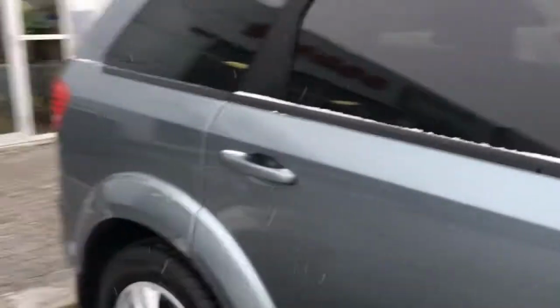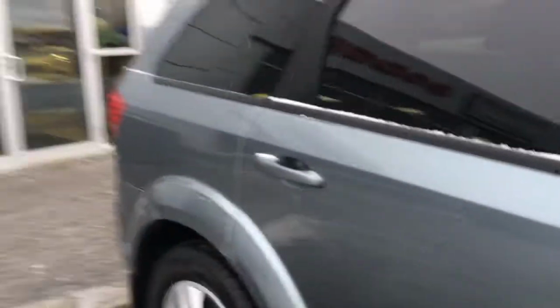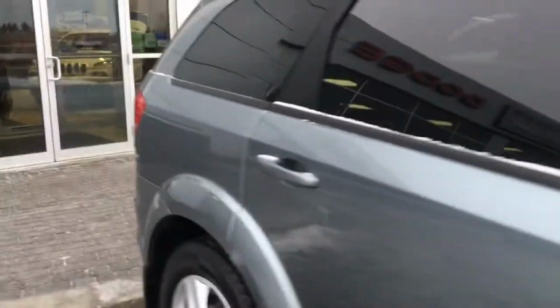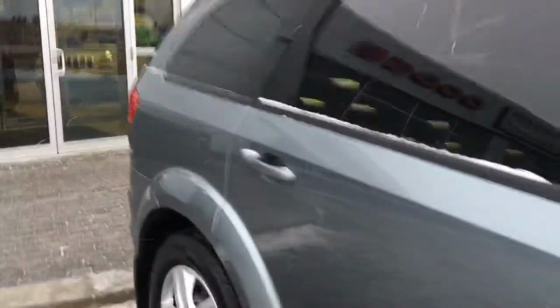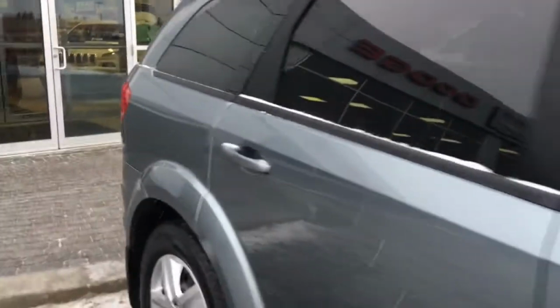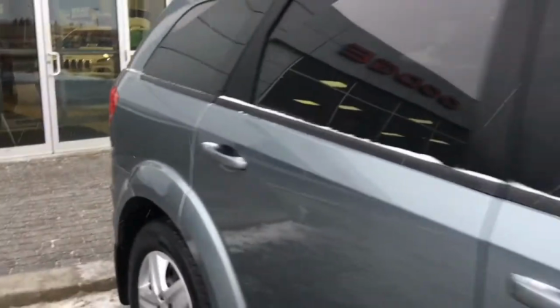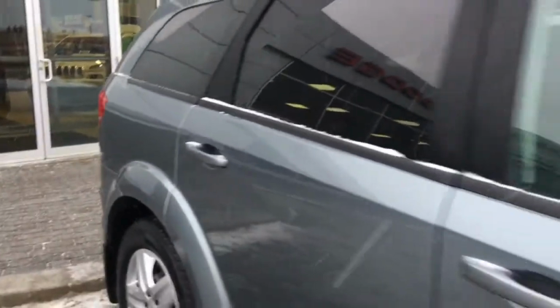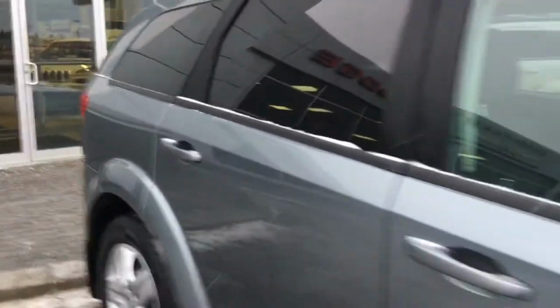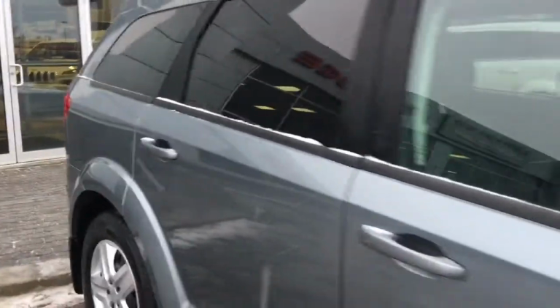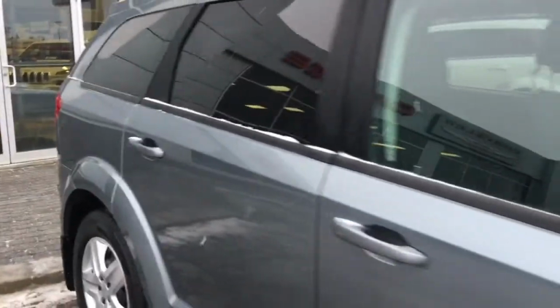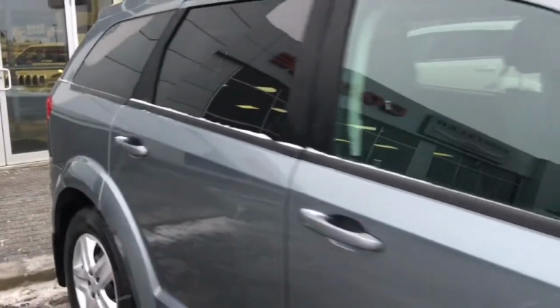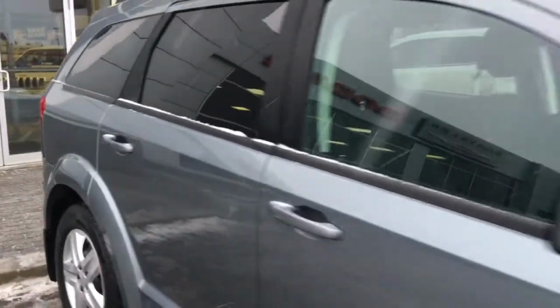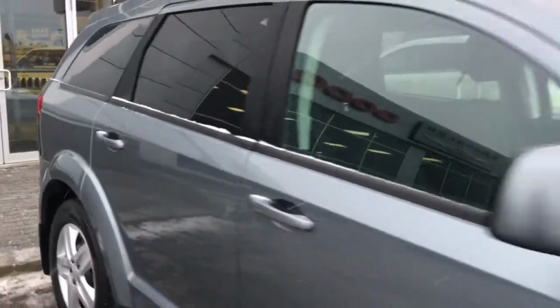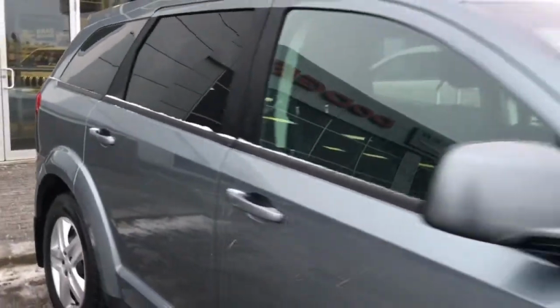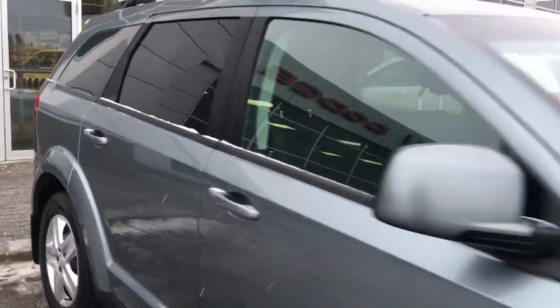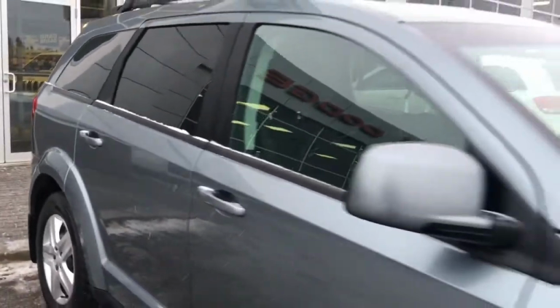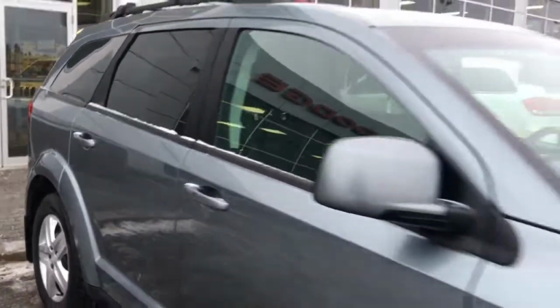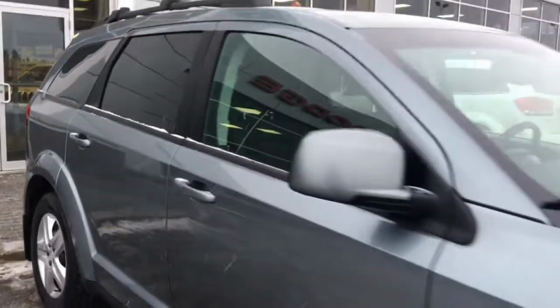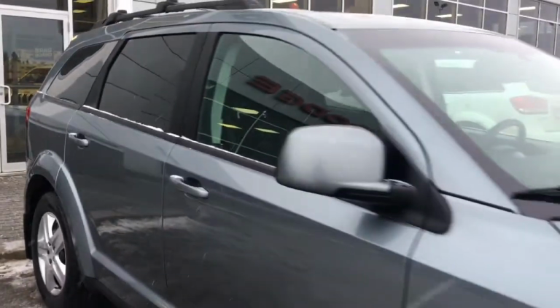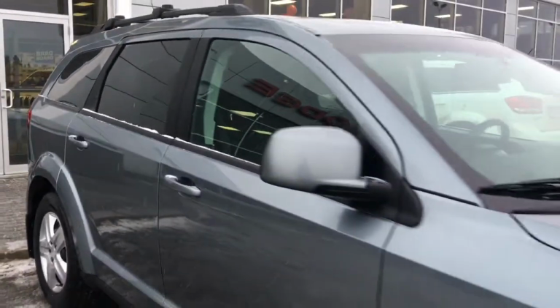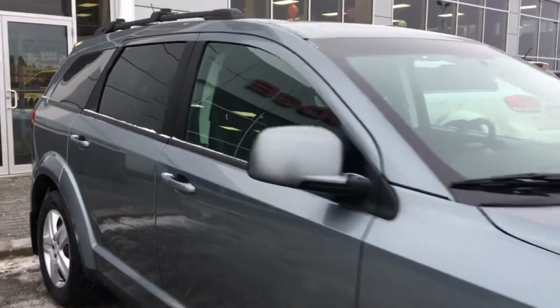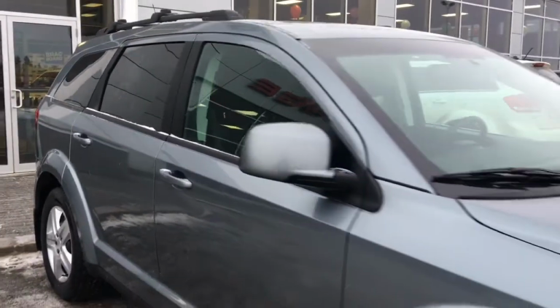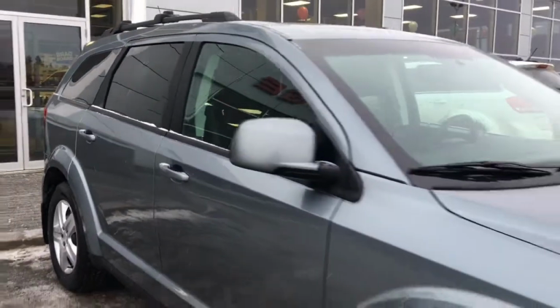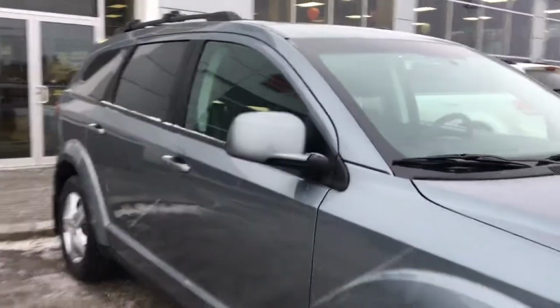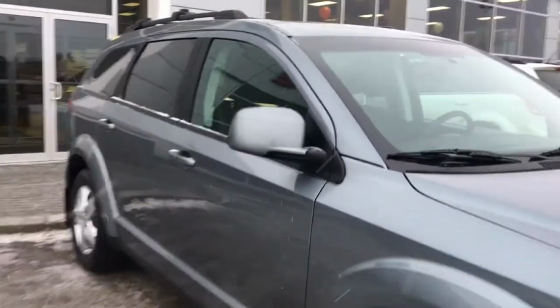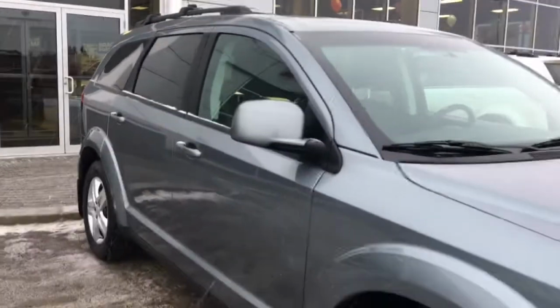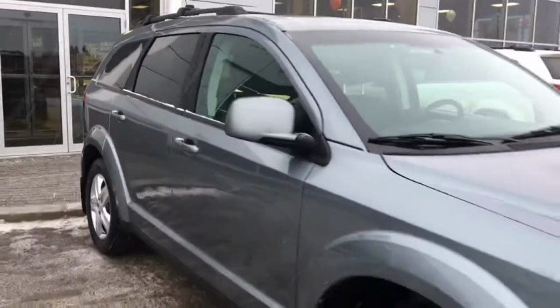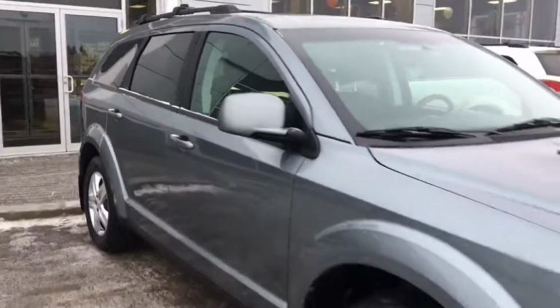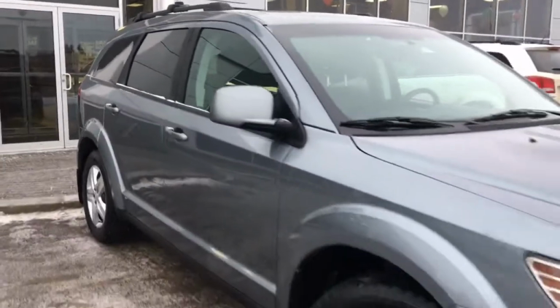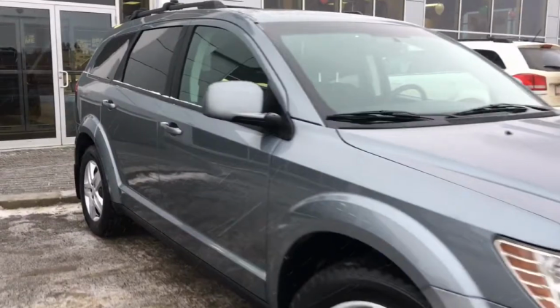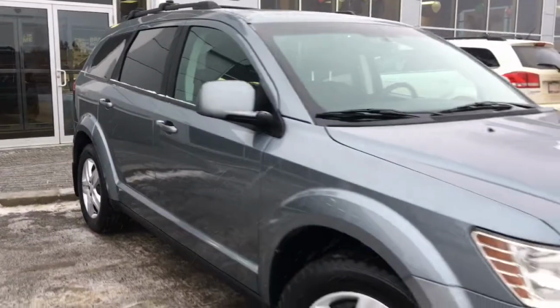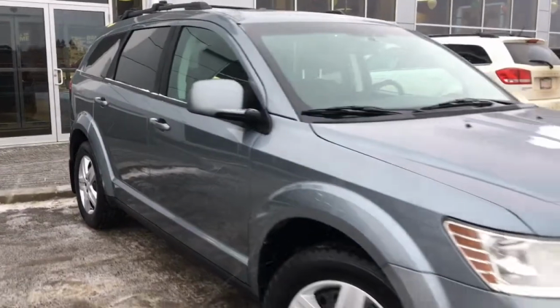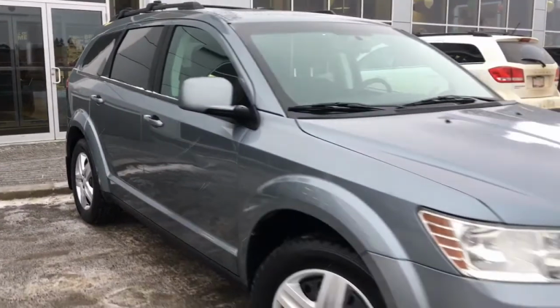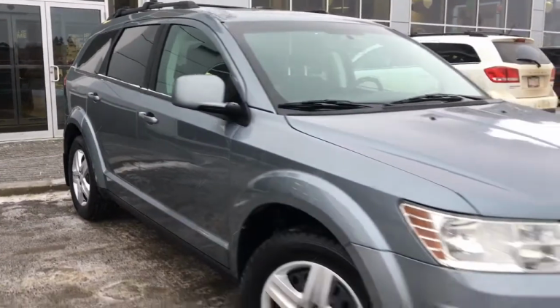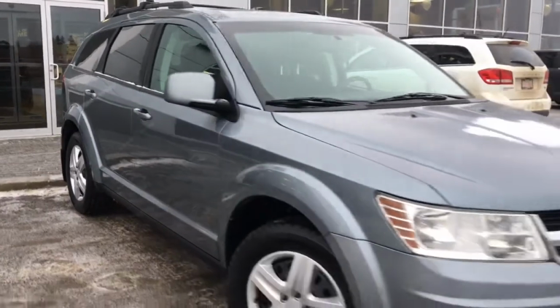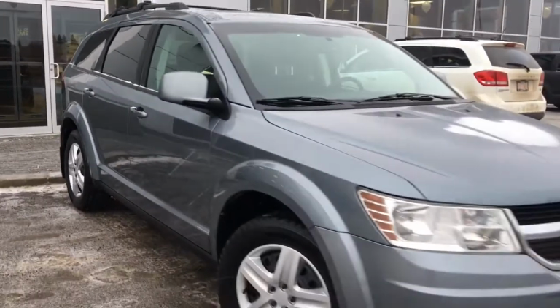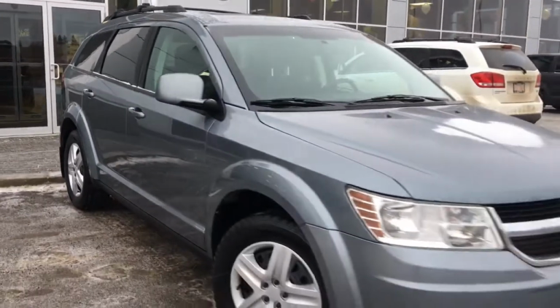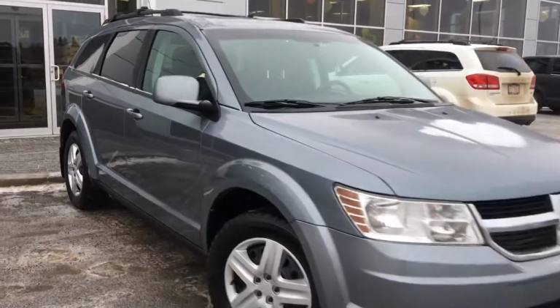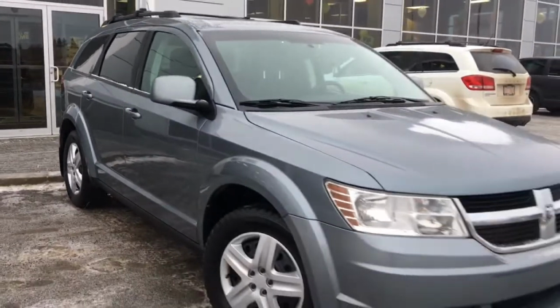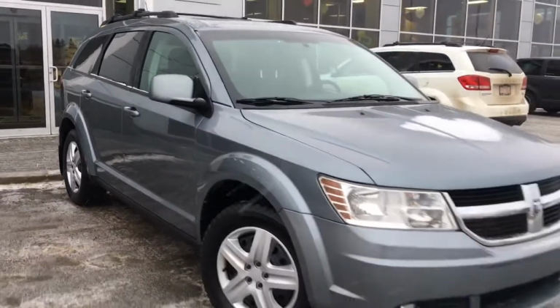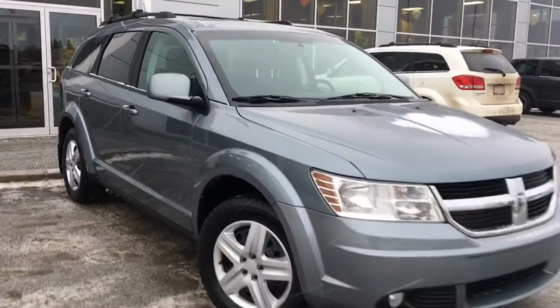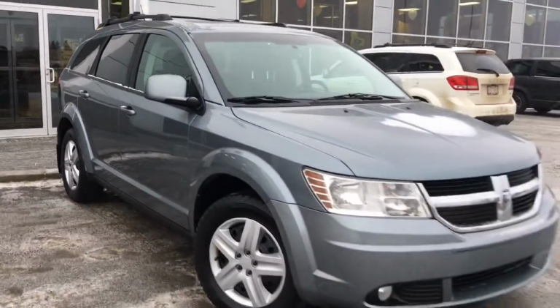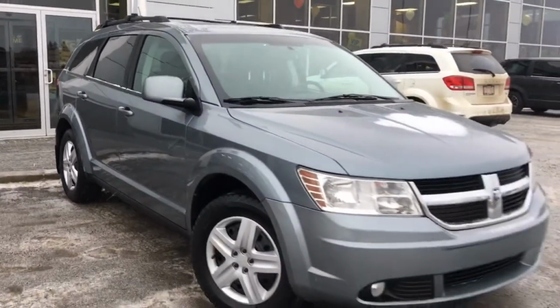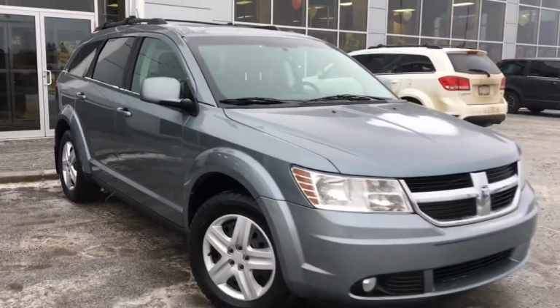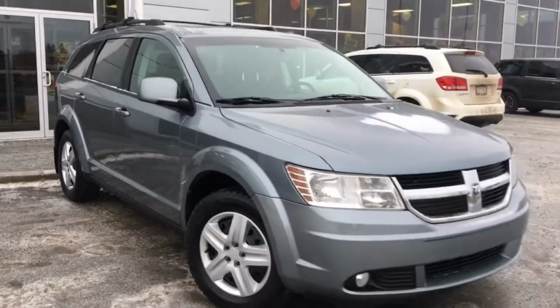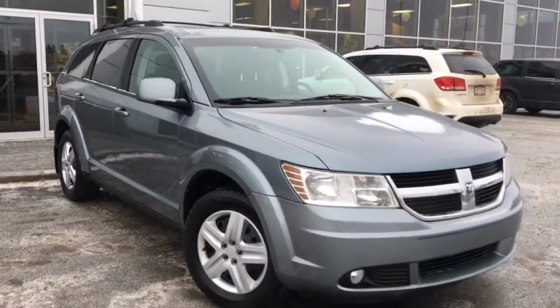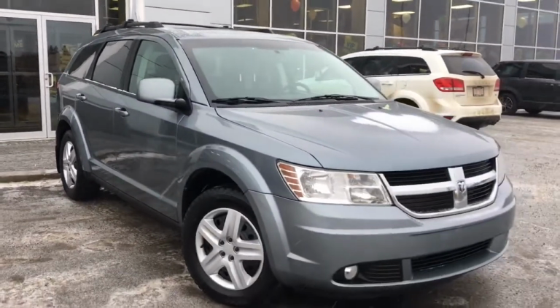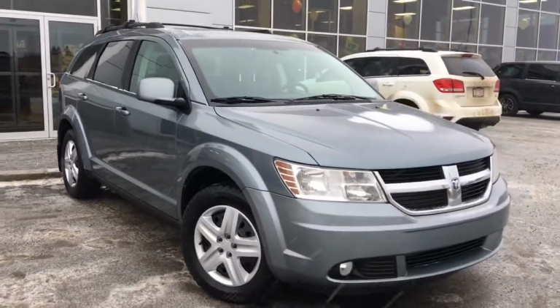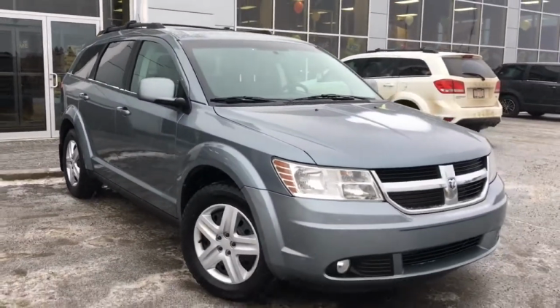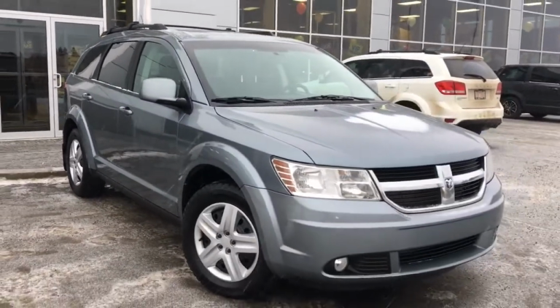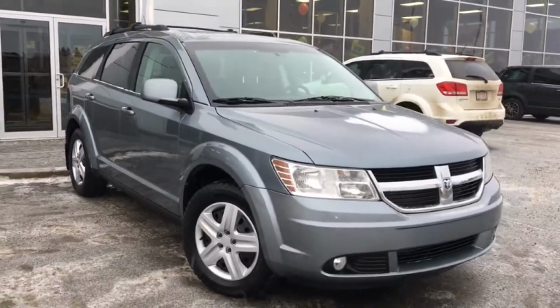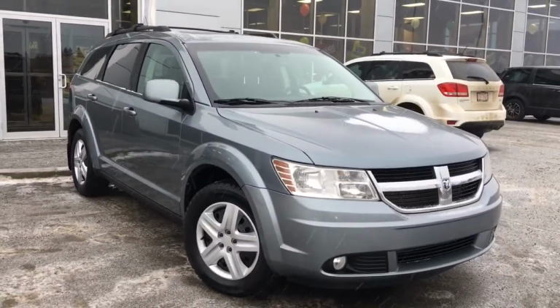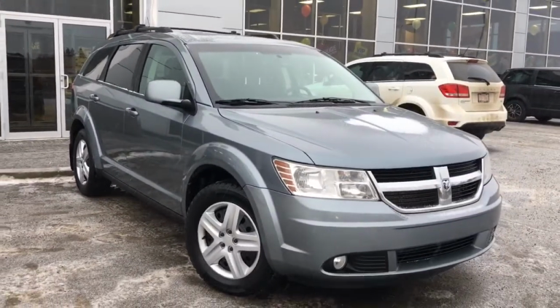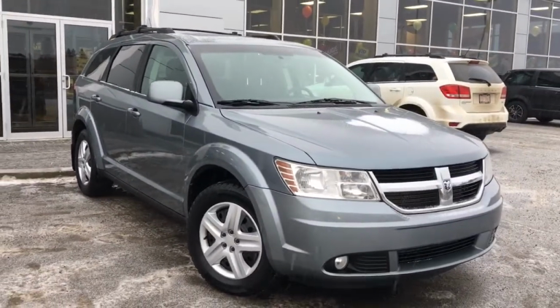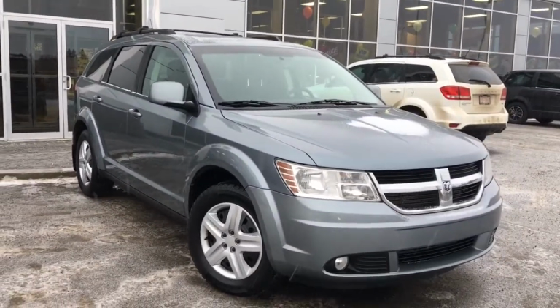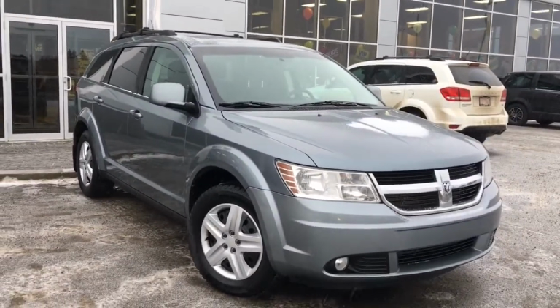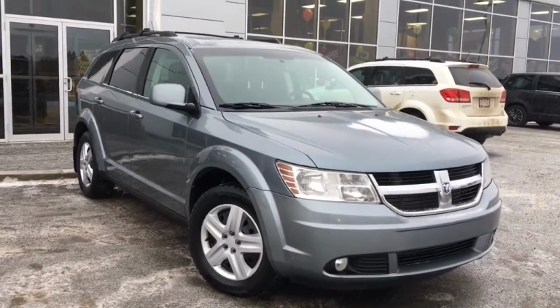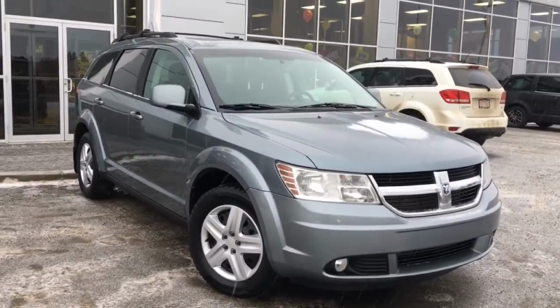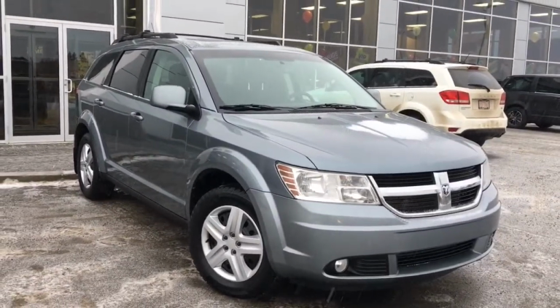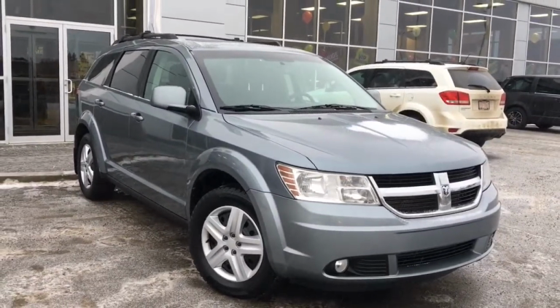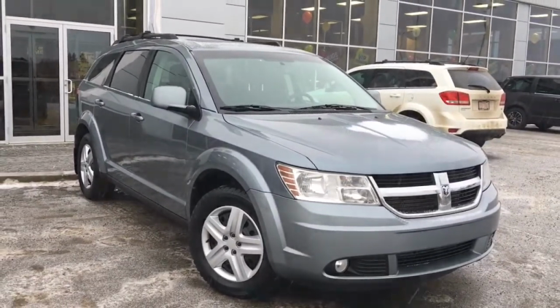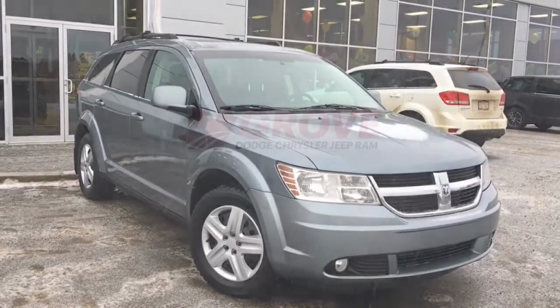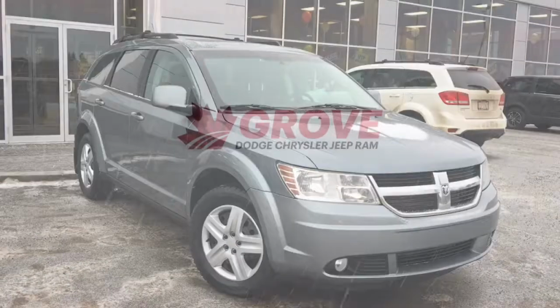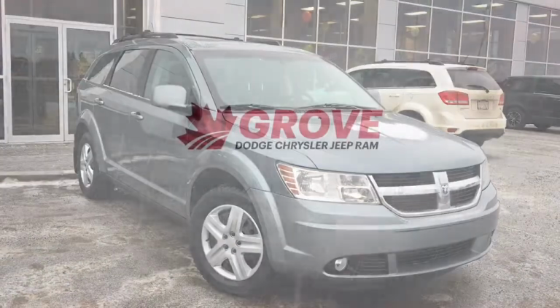If you'd like to take this Dodge Journey for a test drive, we're located at 200 St. Matthews Avenue in Spruce Grove, Alberta. Hopefully we'll see you soon. Take care.